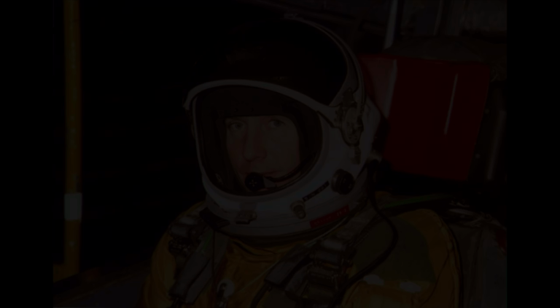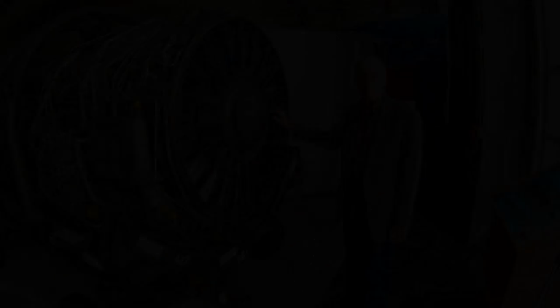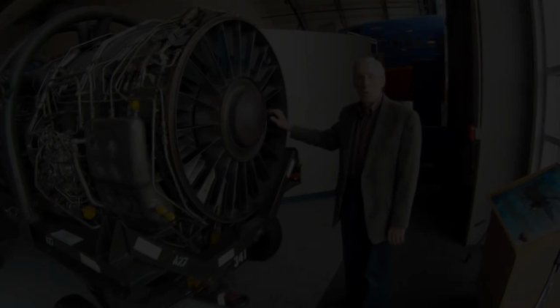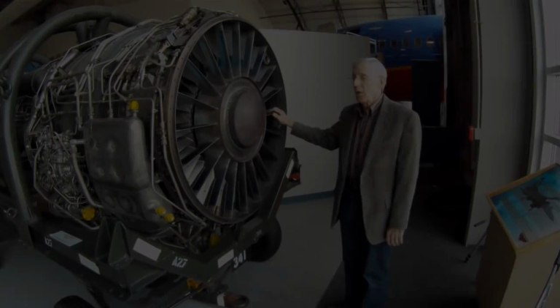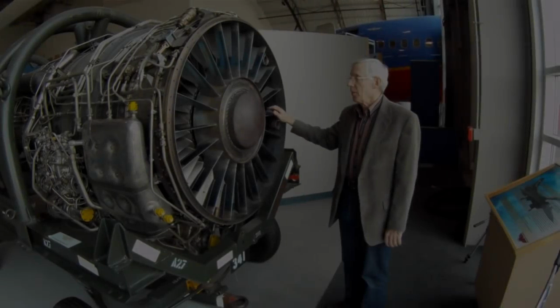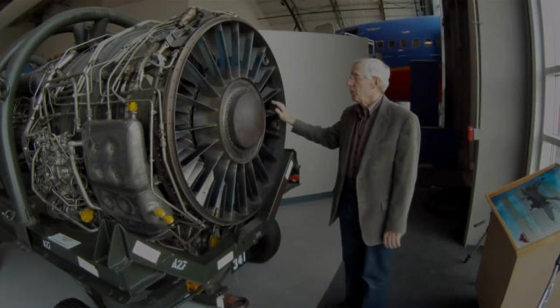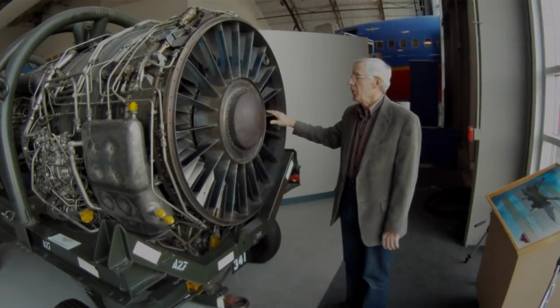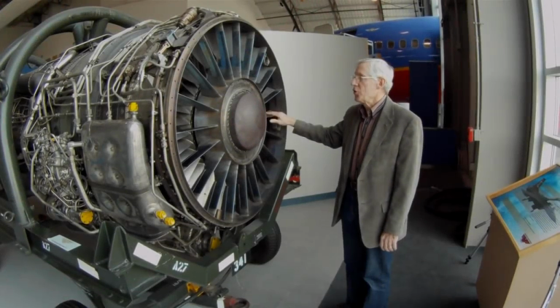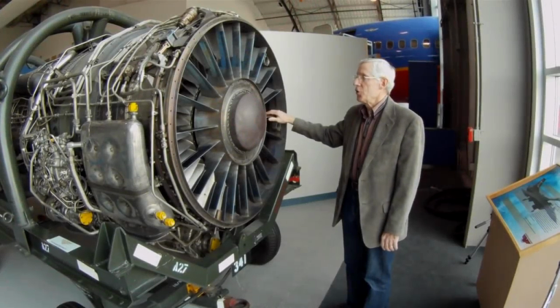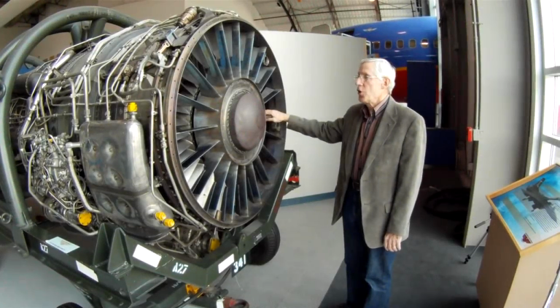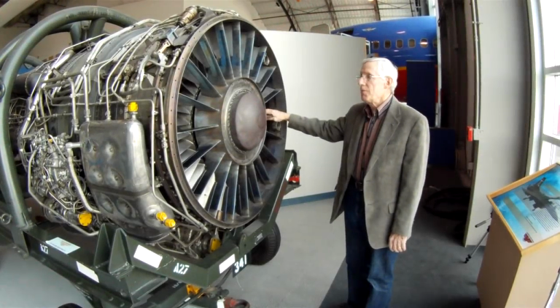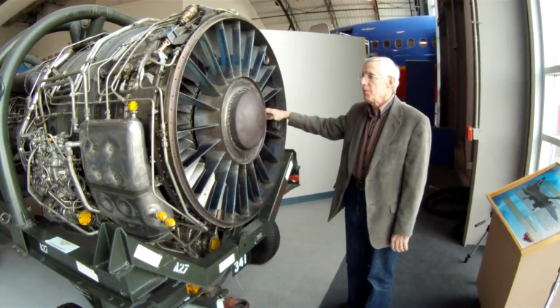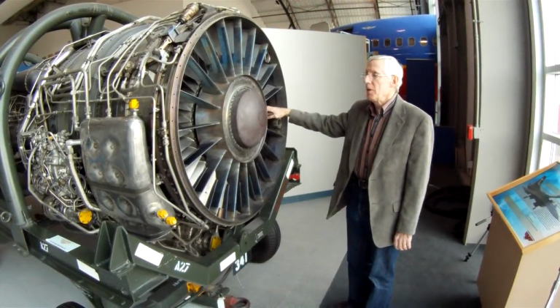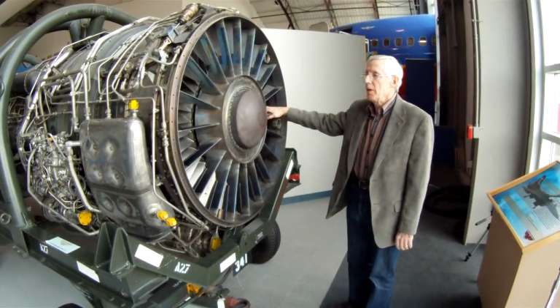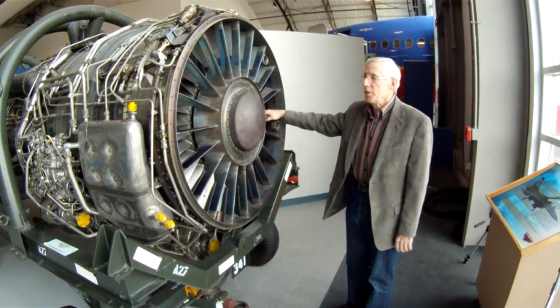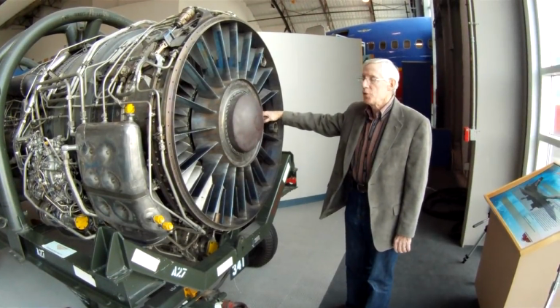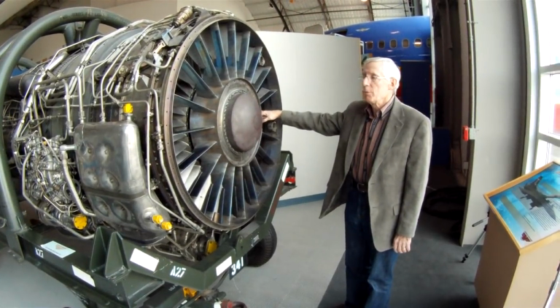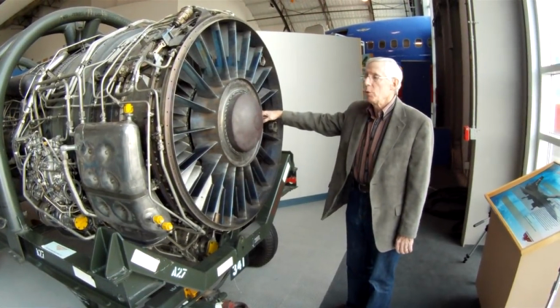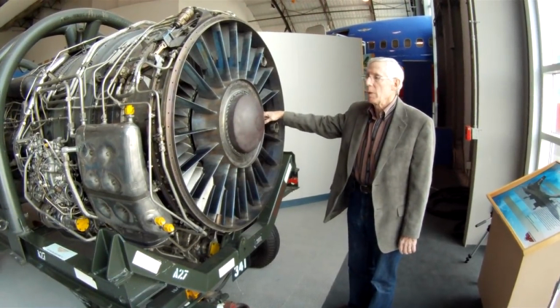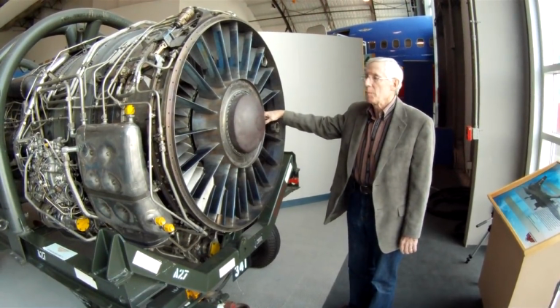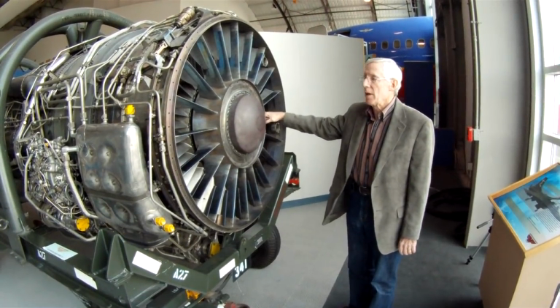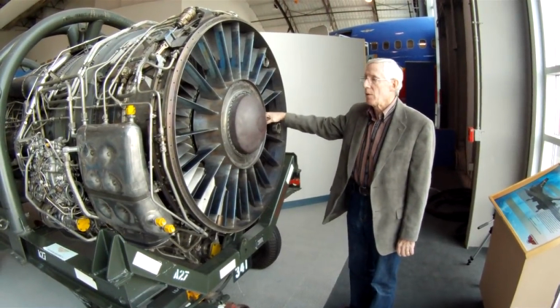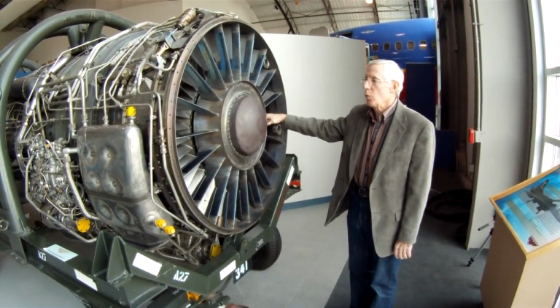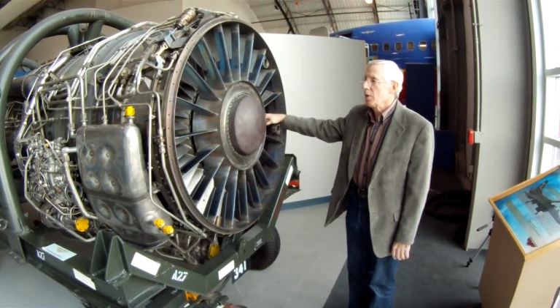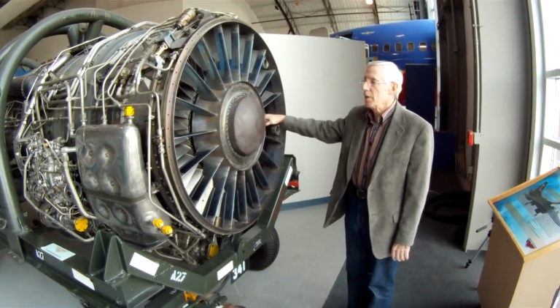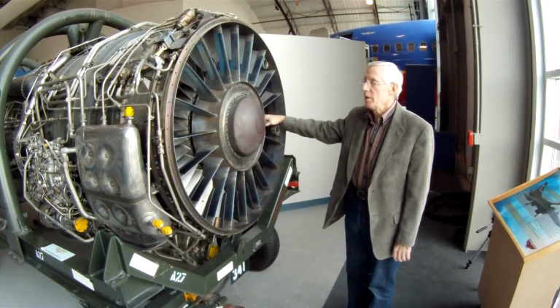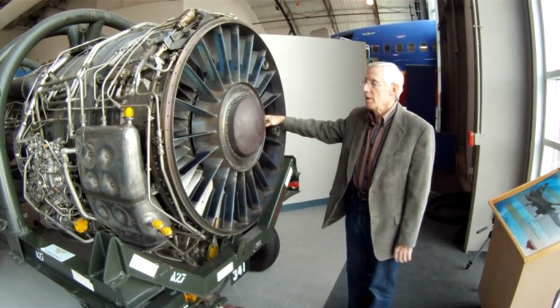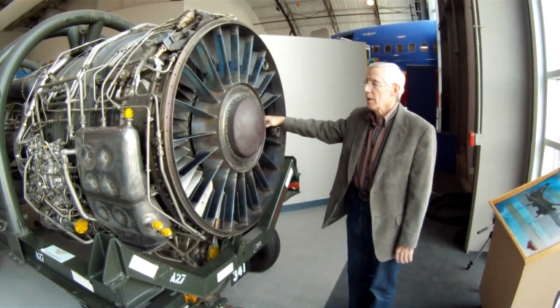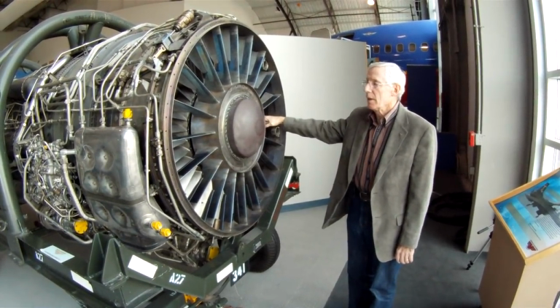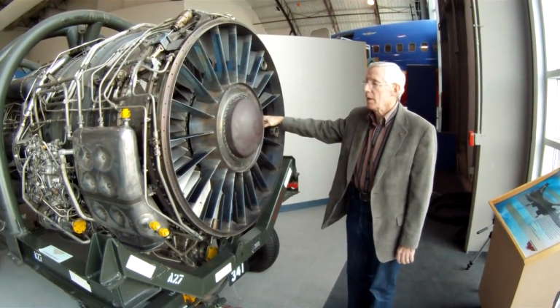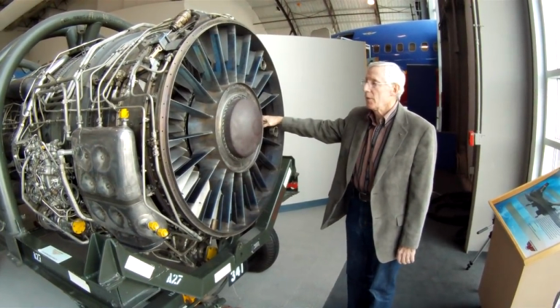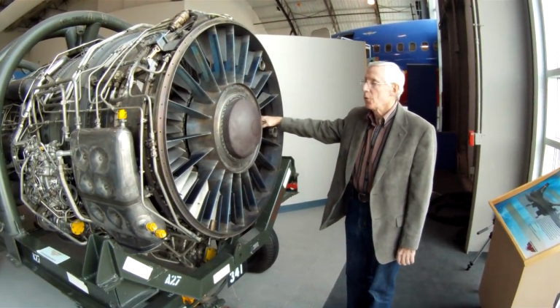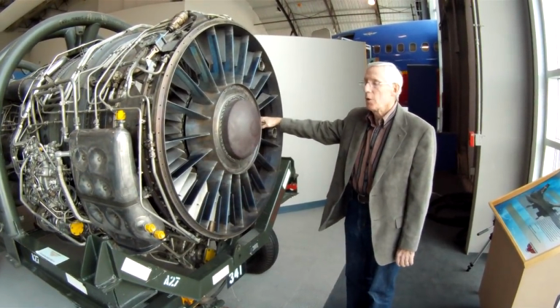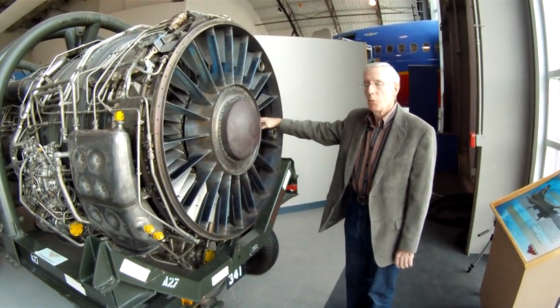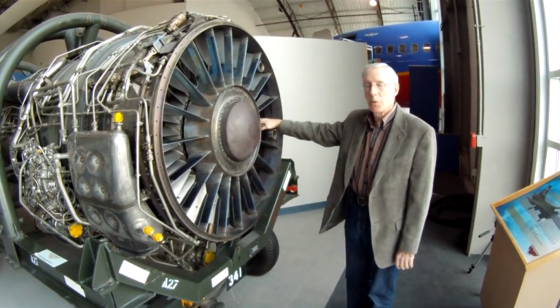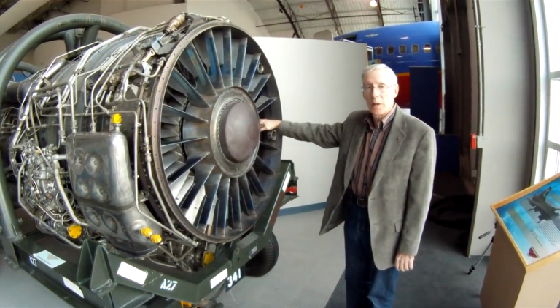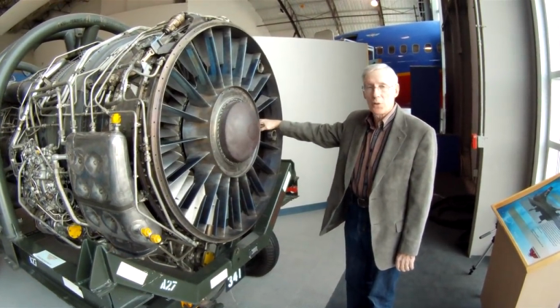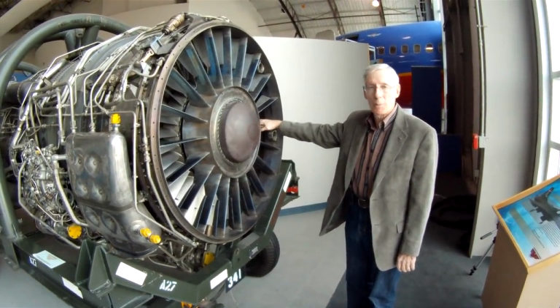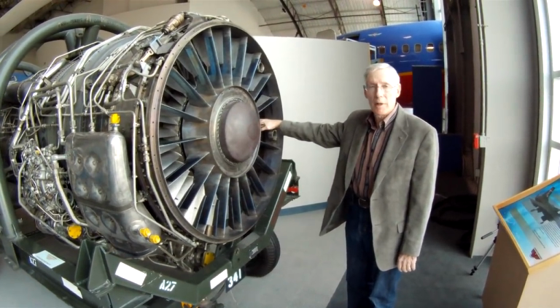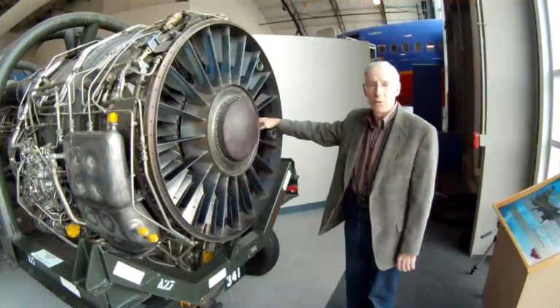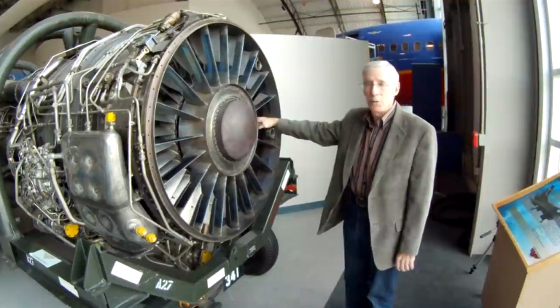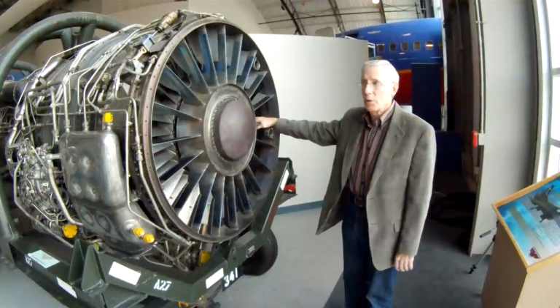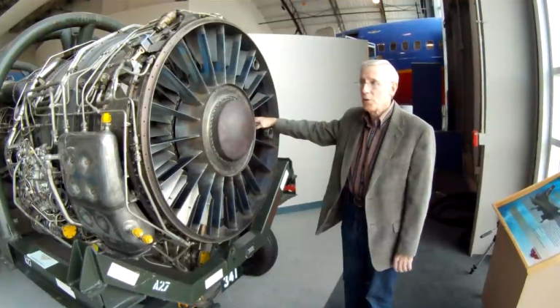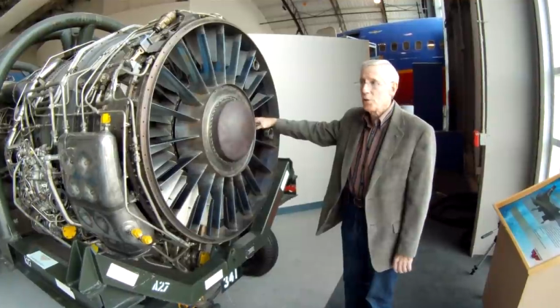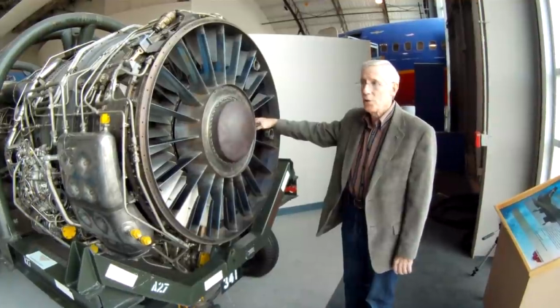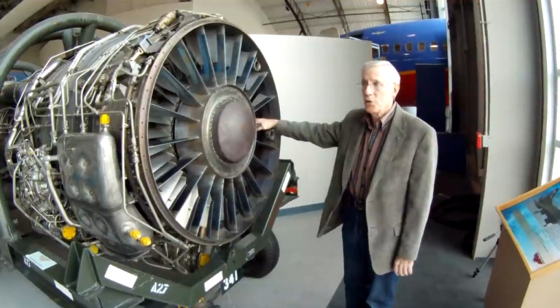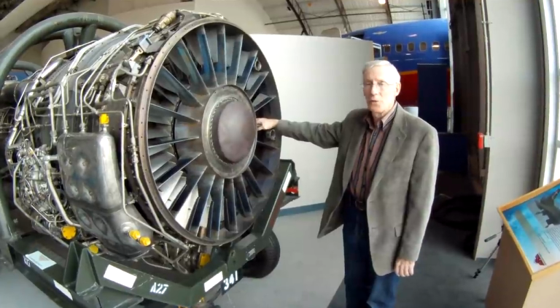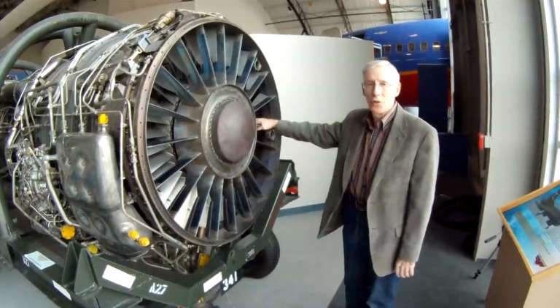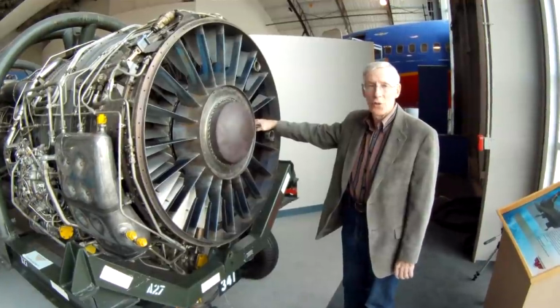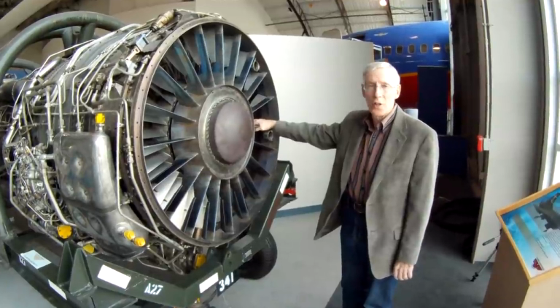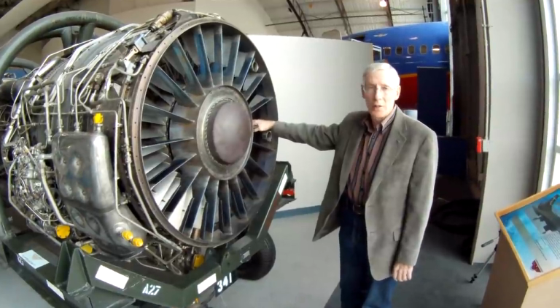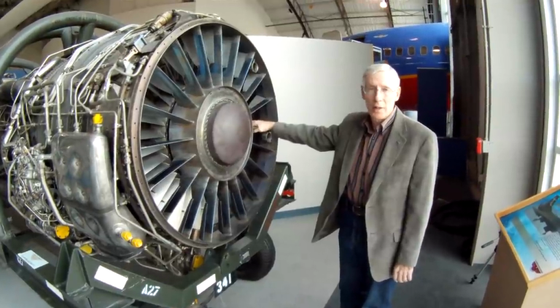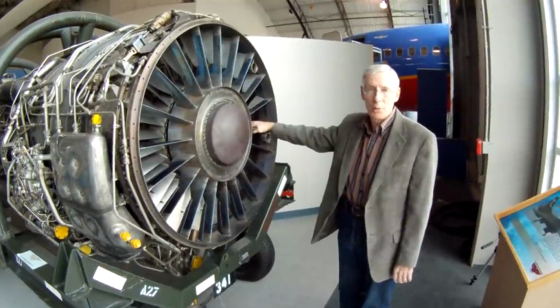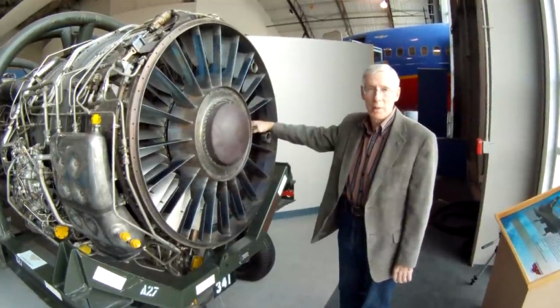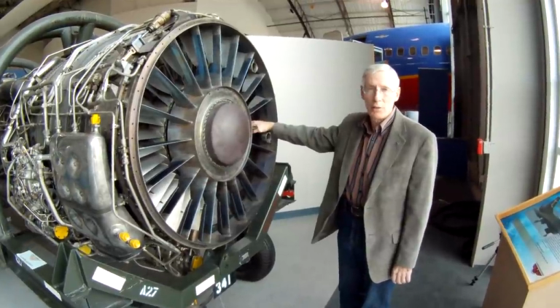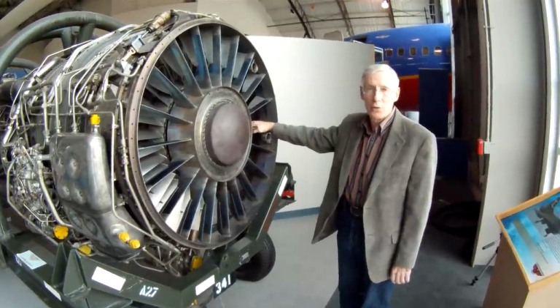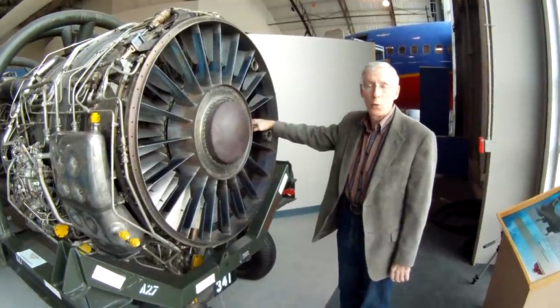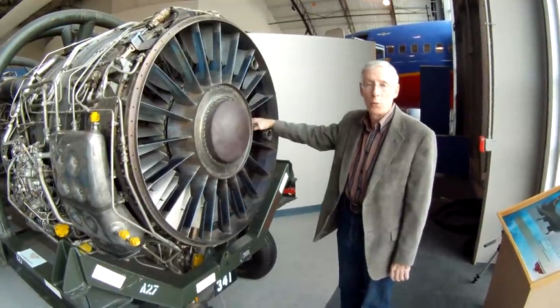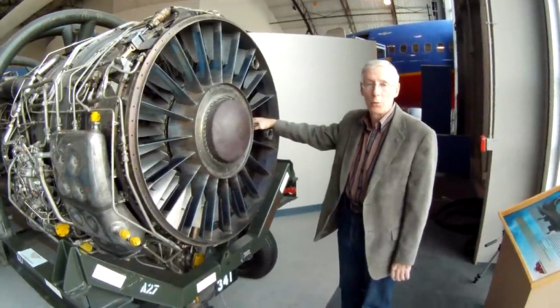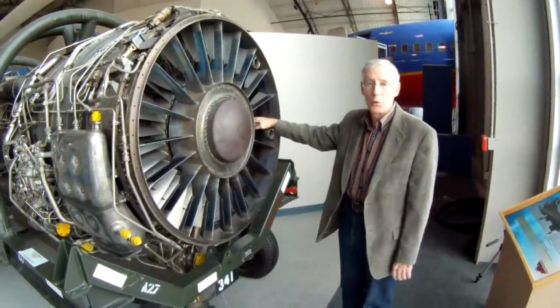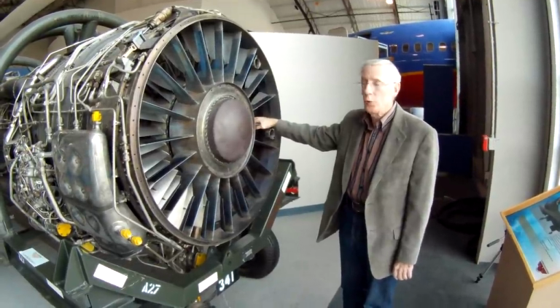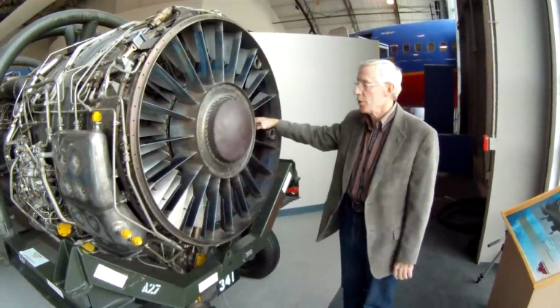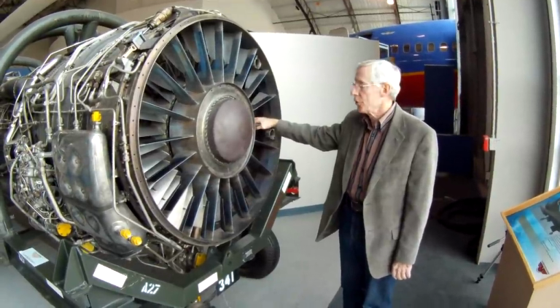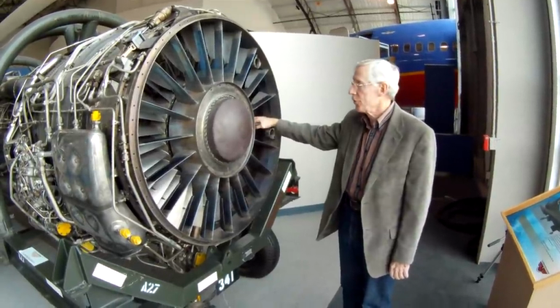This is a J-58 engine built by Pratt & Whitney — 34,000 pounds of thrust per engine, 68,000 pounds total for two engines.